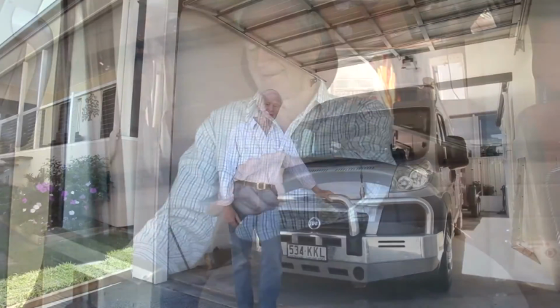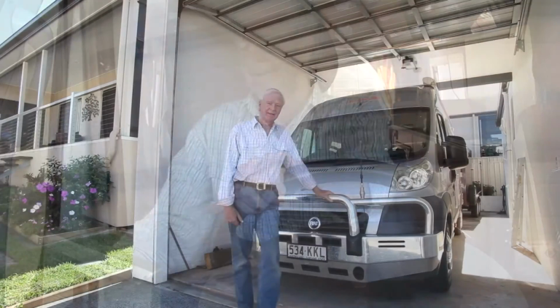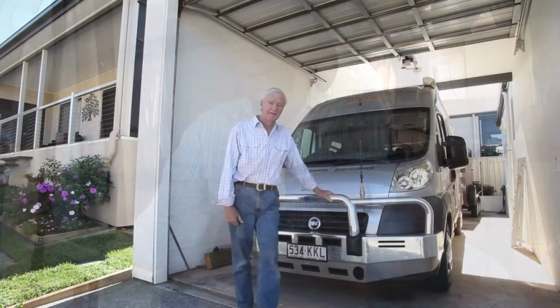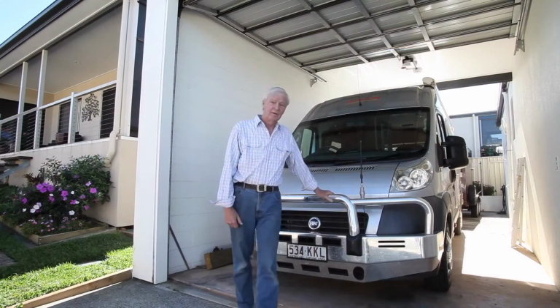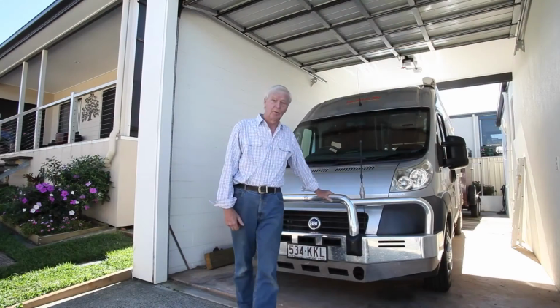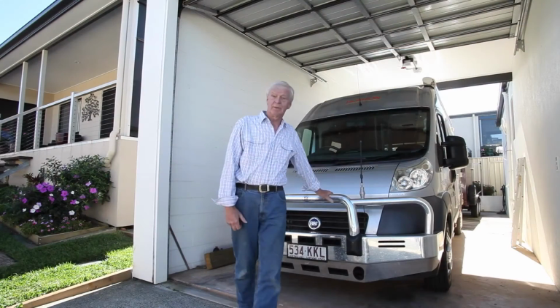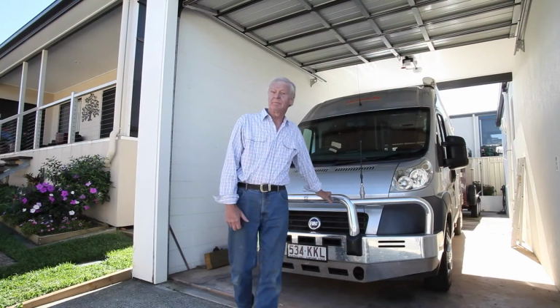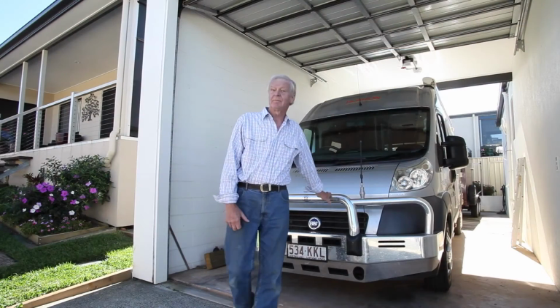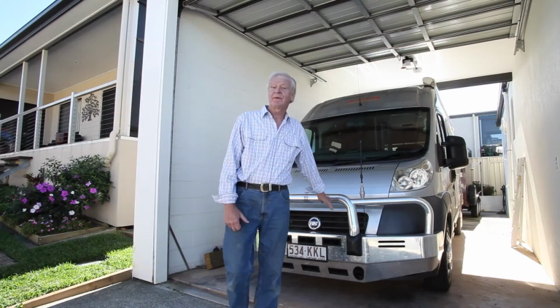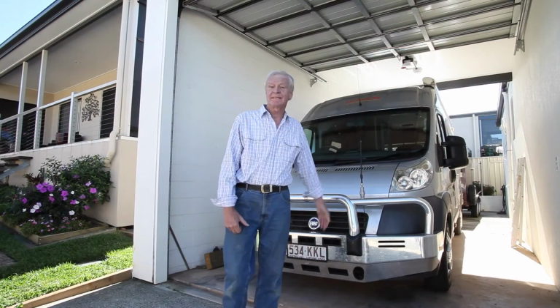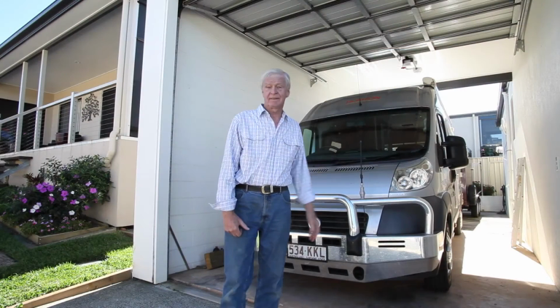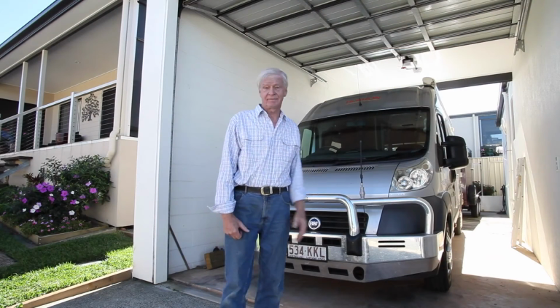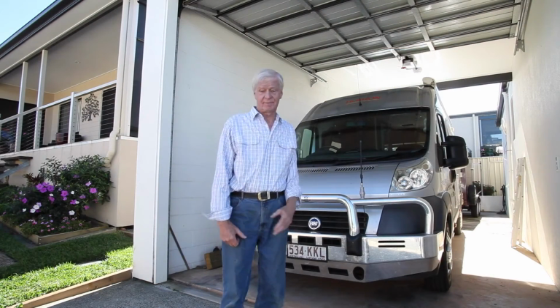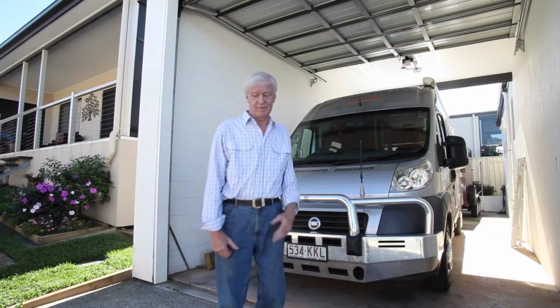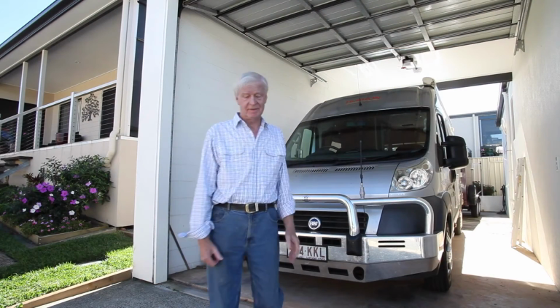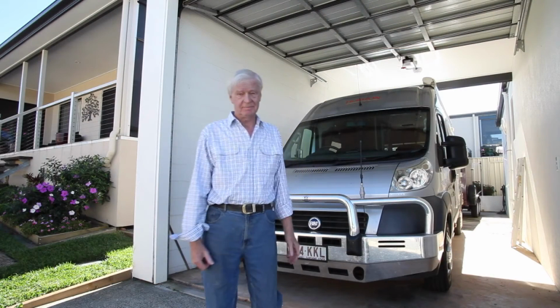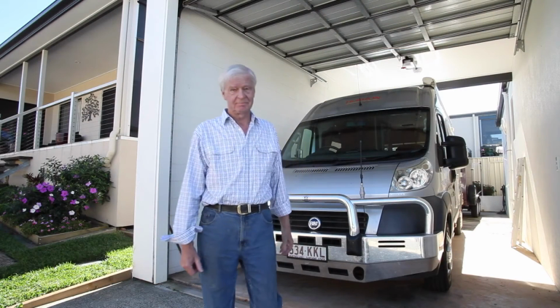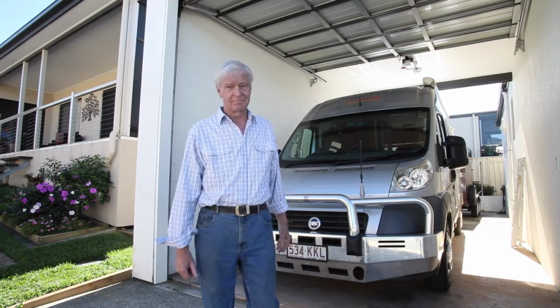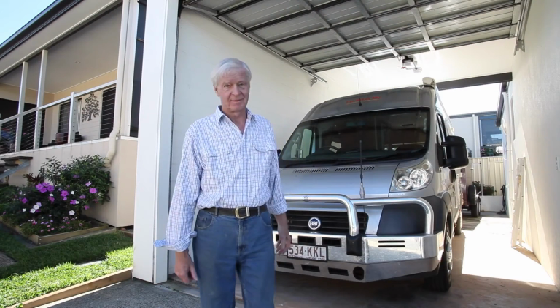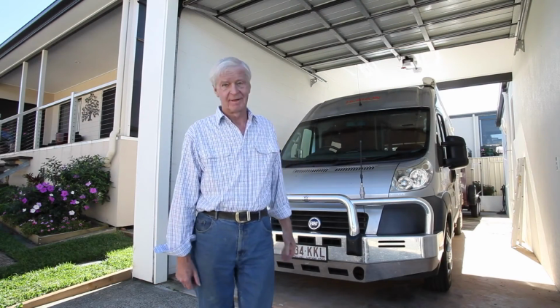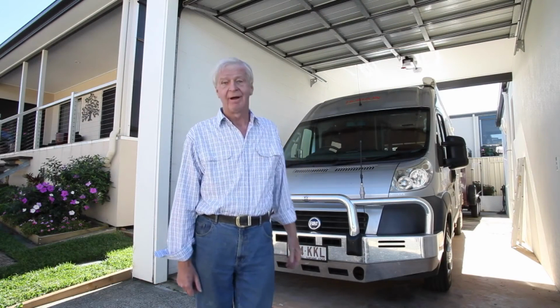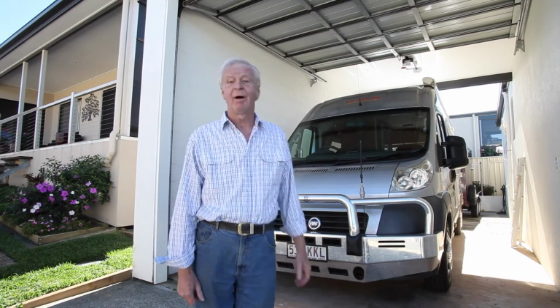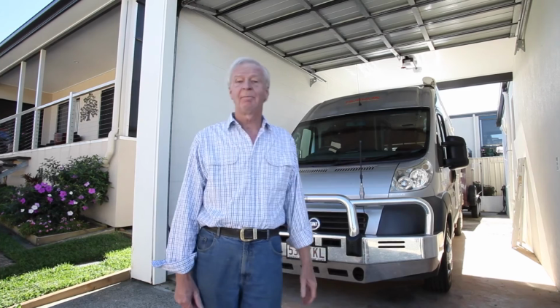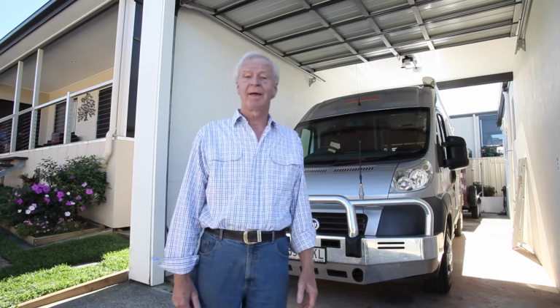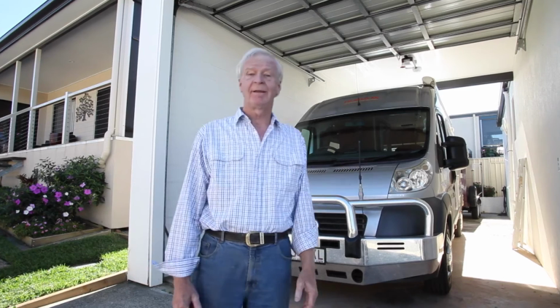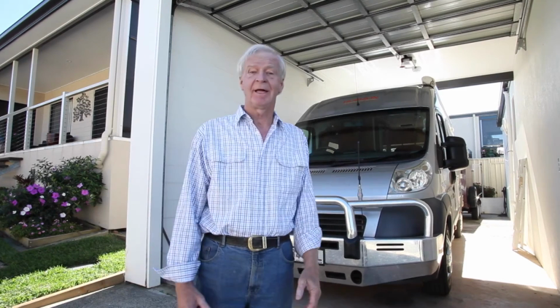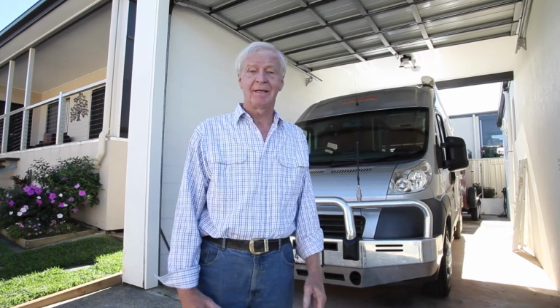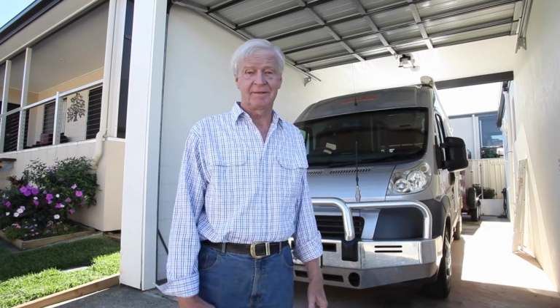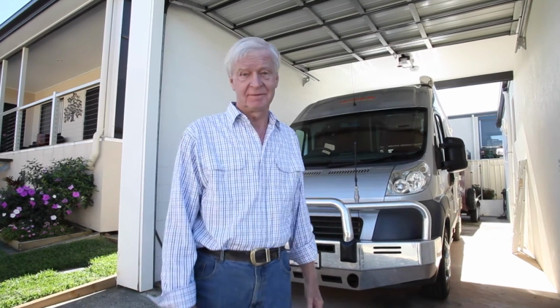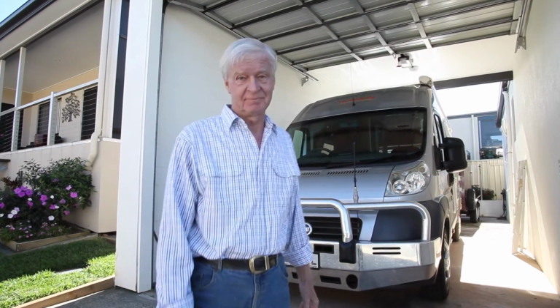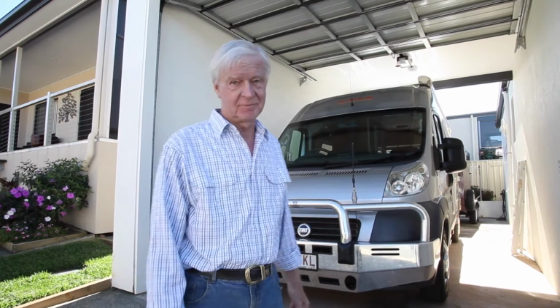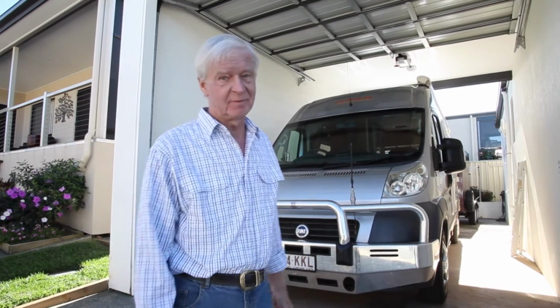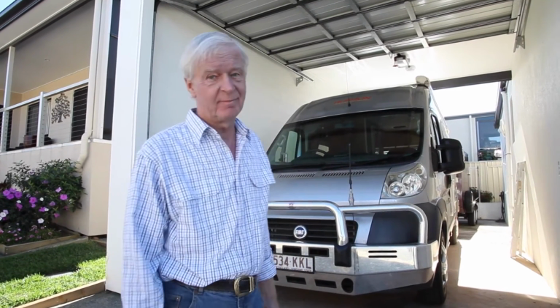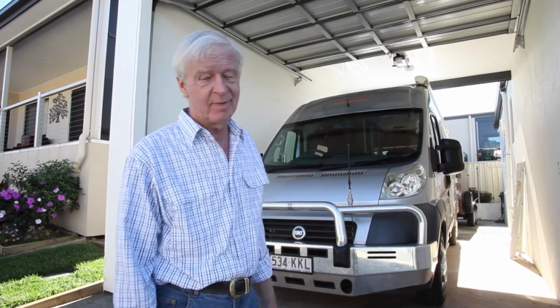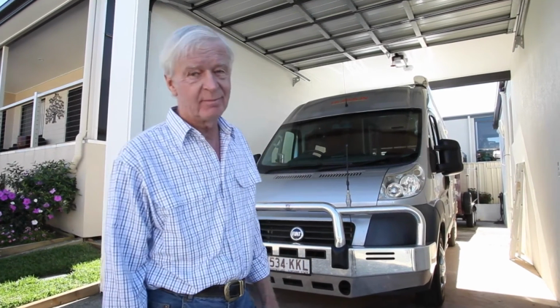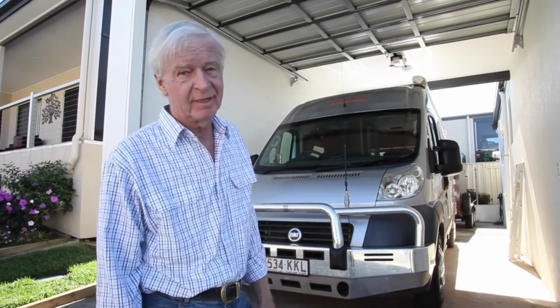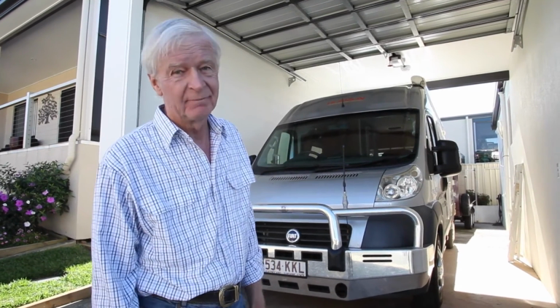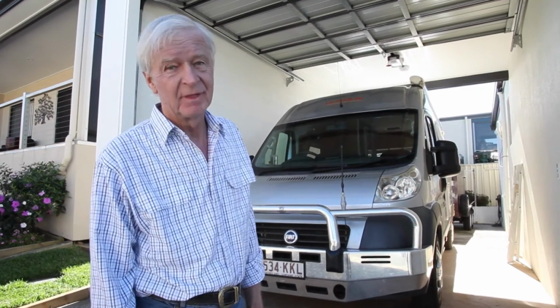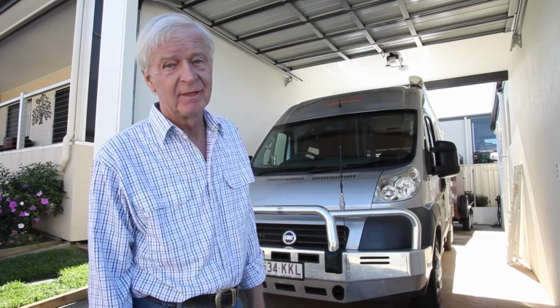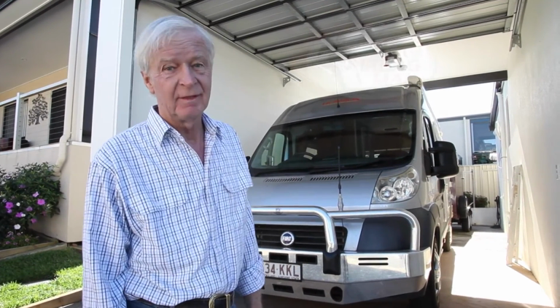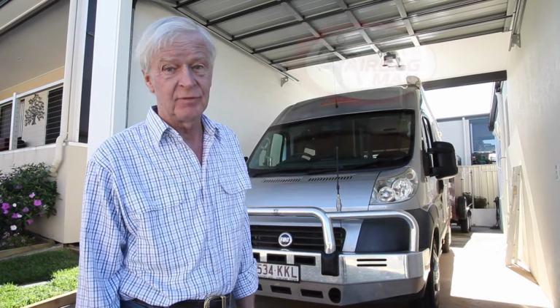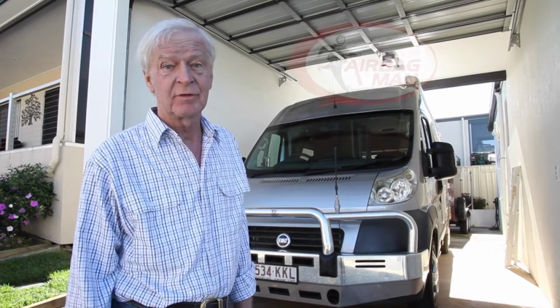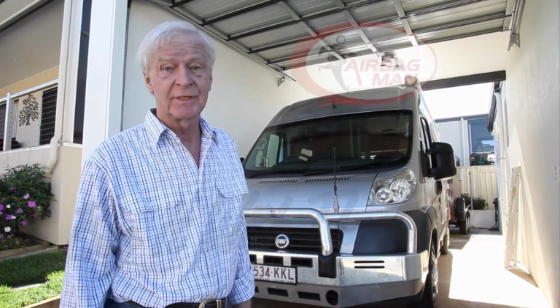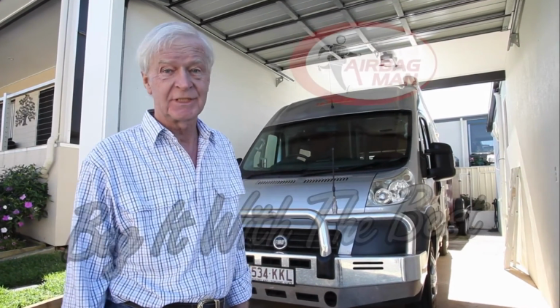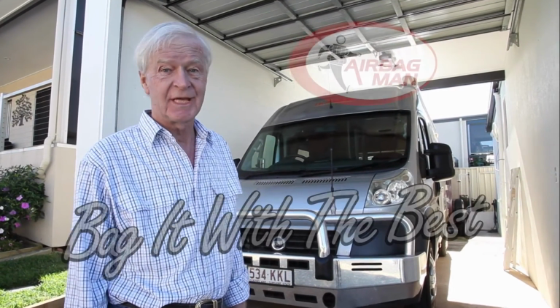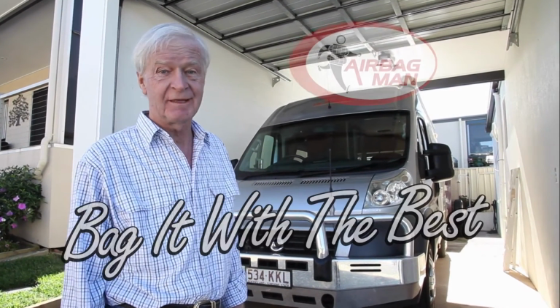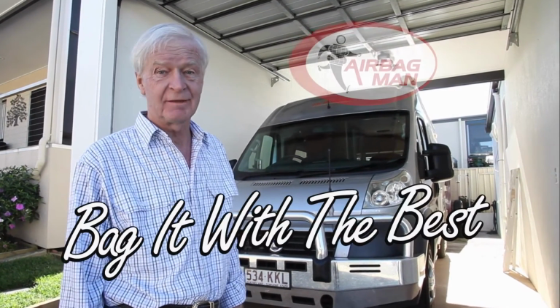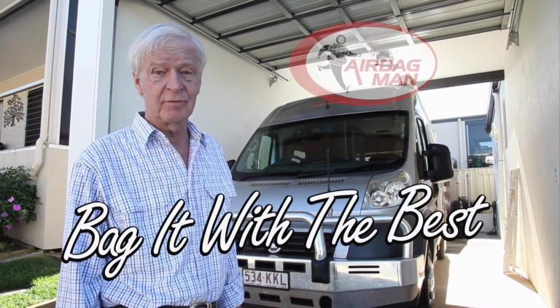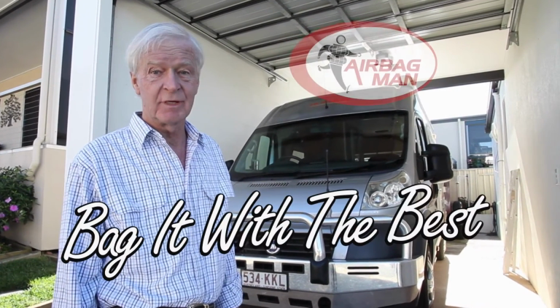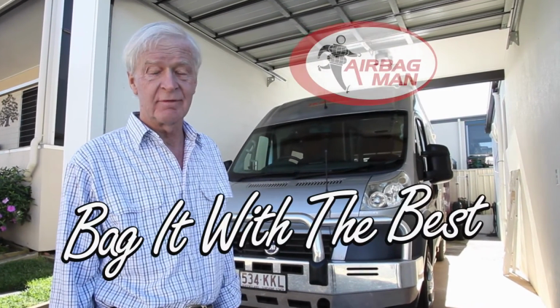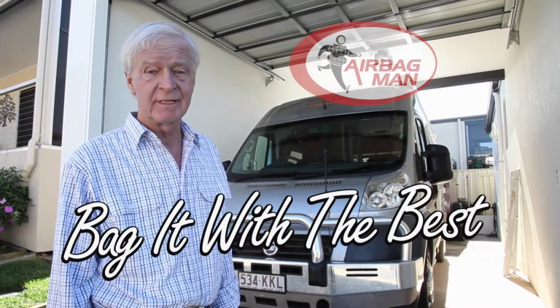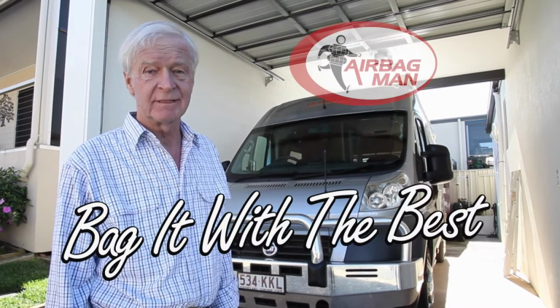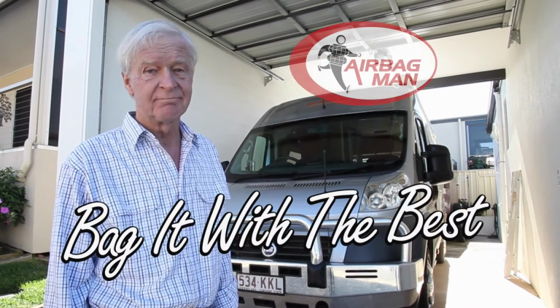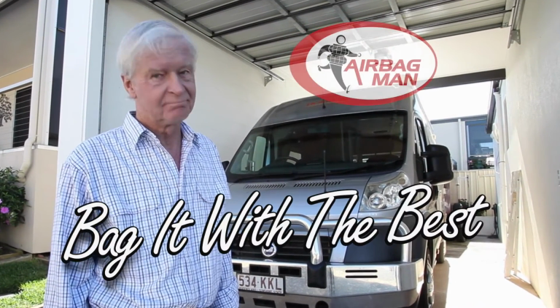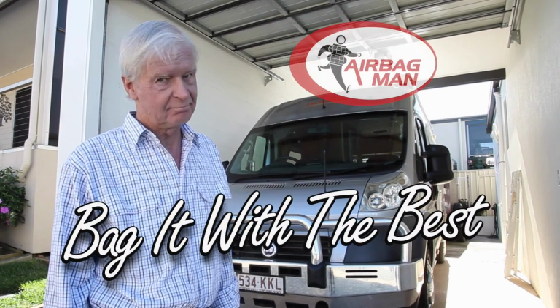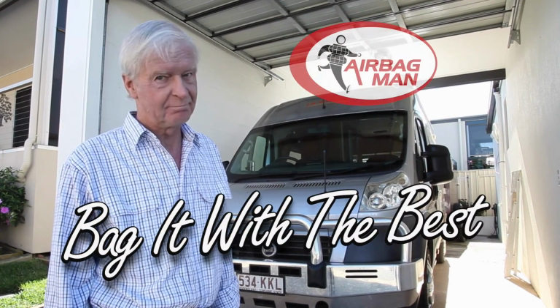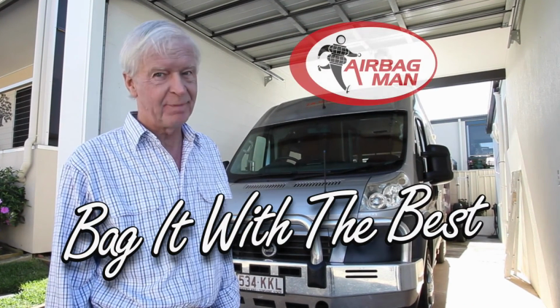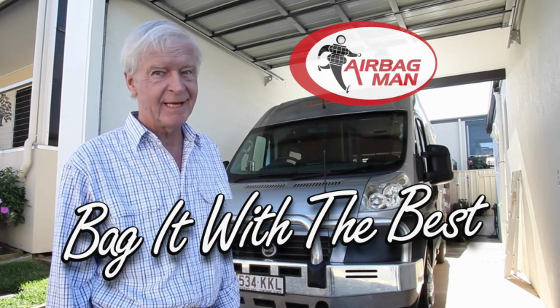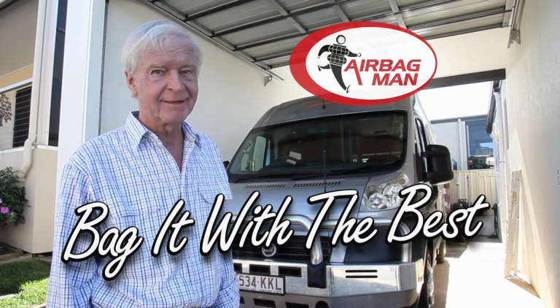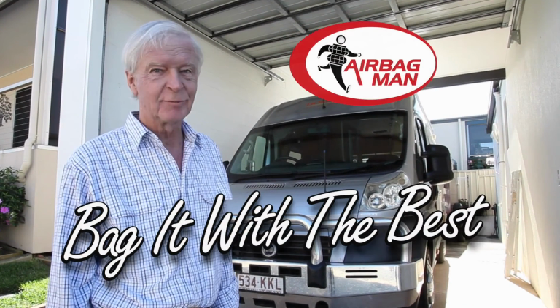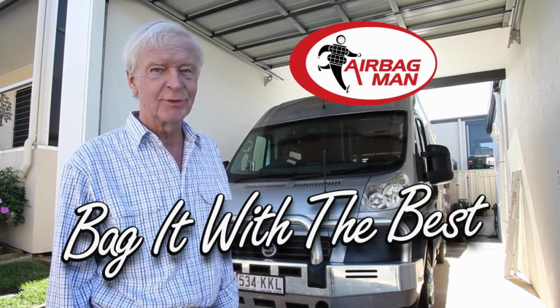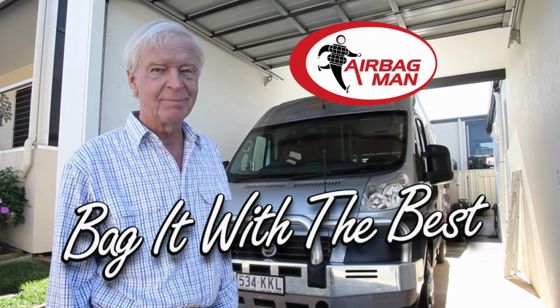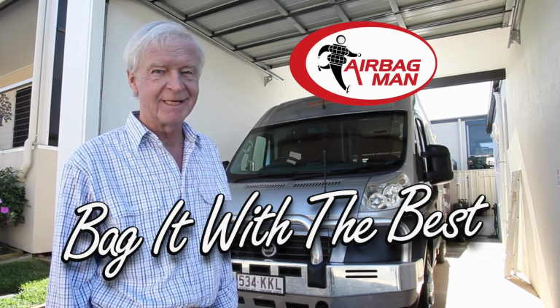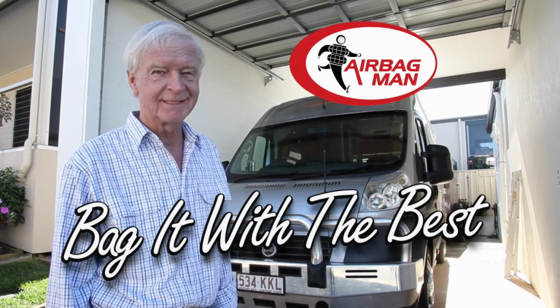Well, that's it from me. I'm Mel Leyland, and remember: if you've got a sagging rear end, bag it with the best.